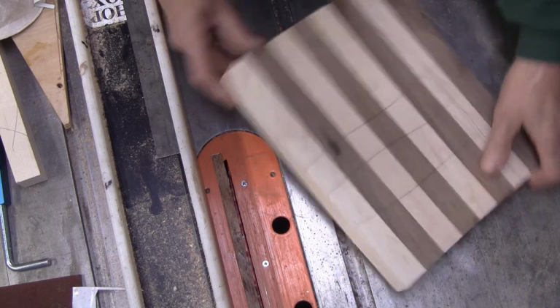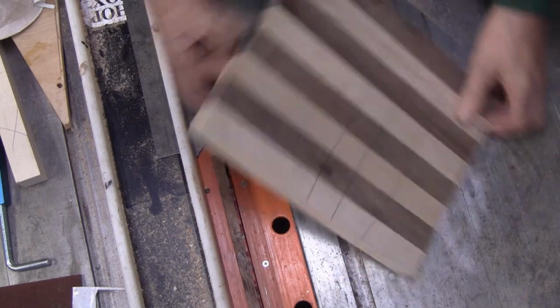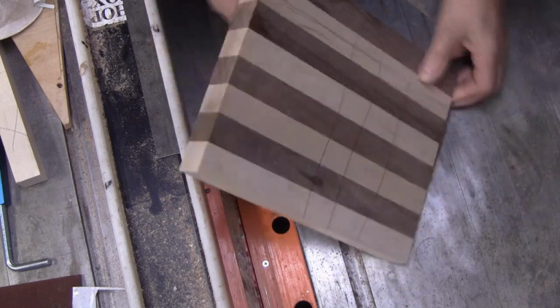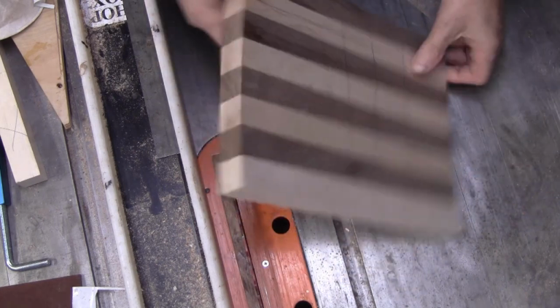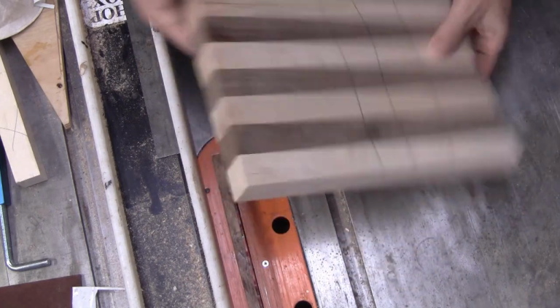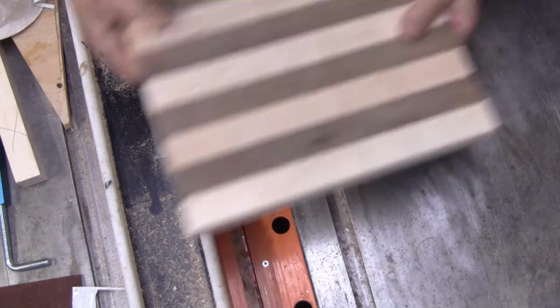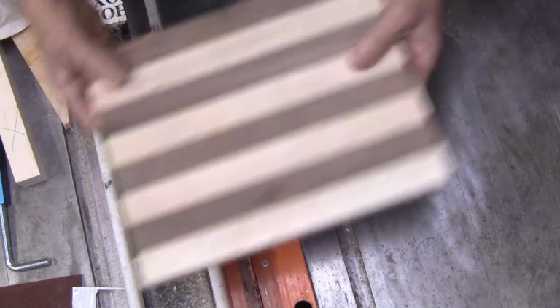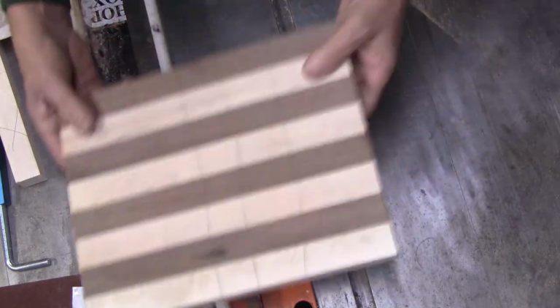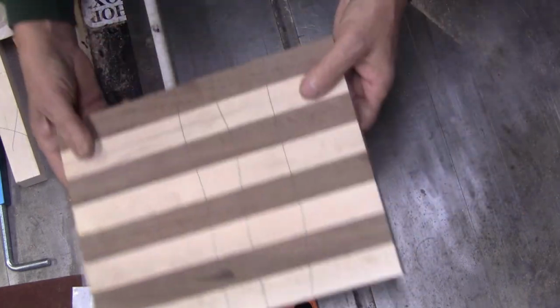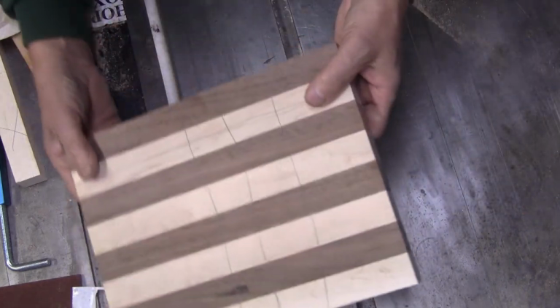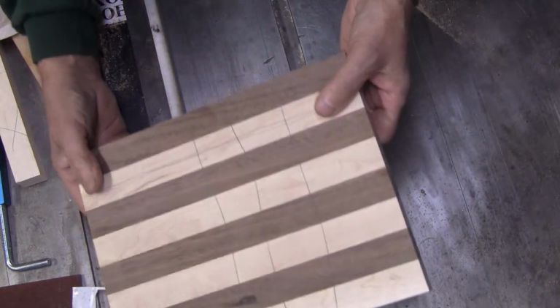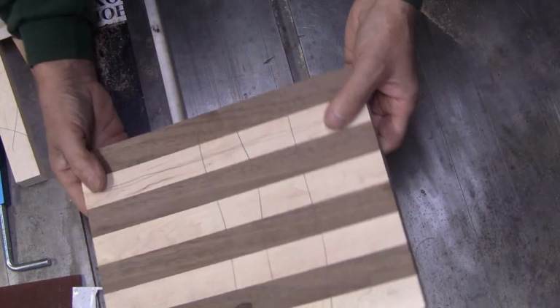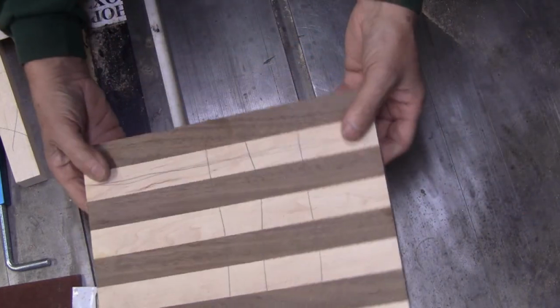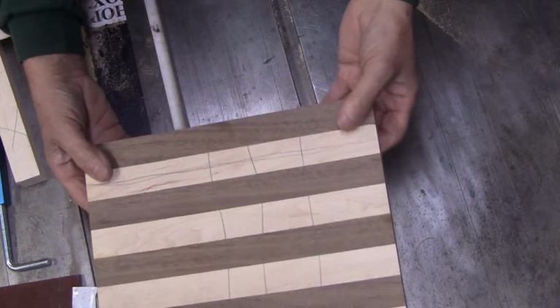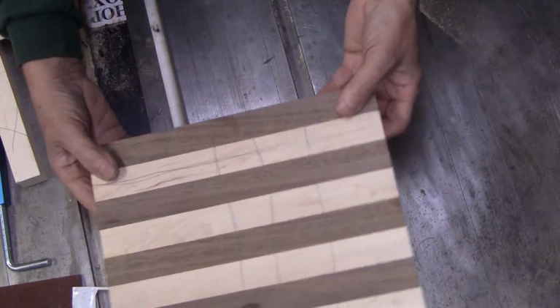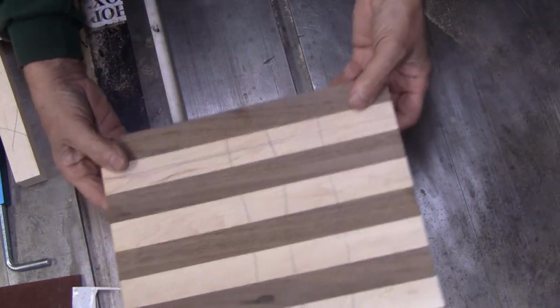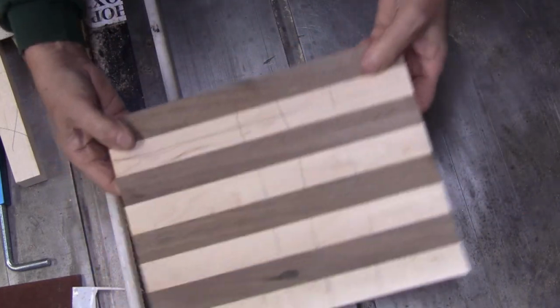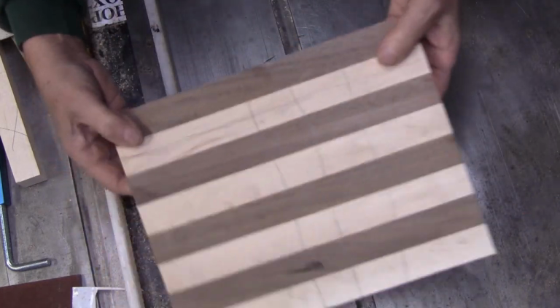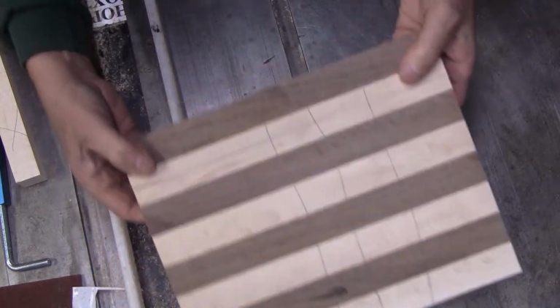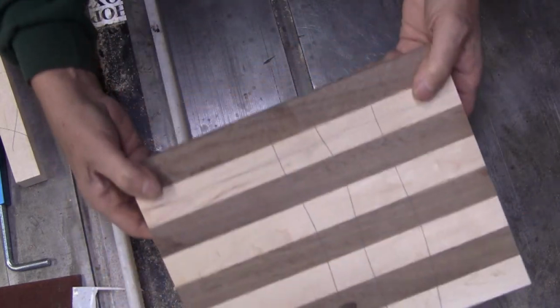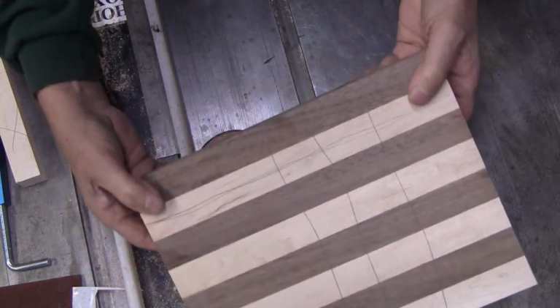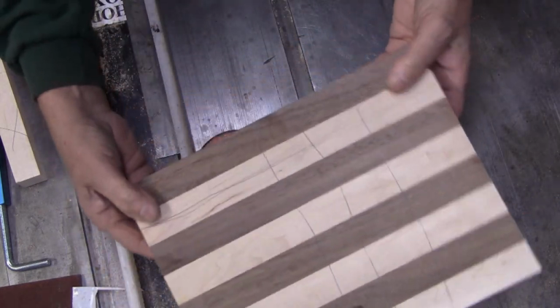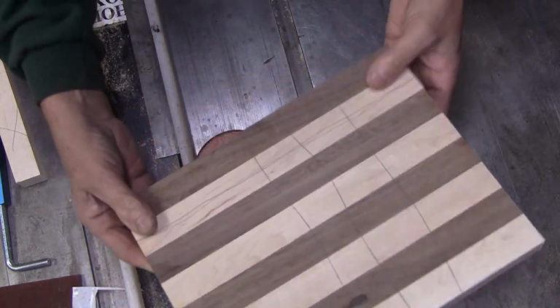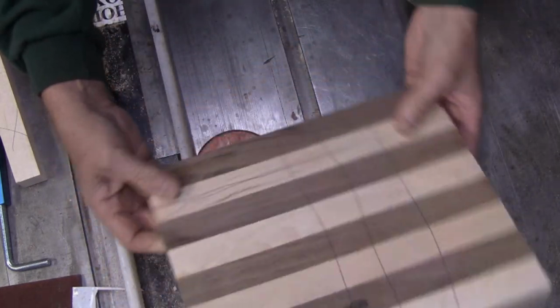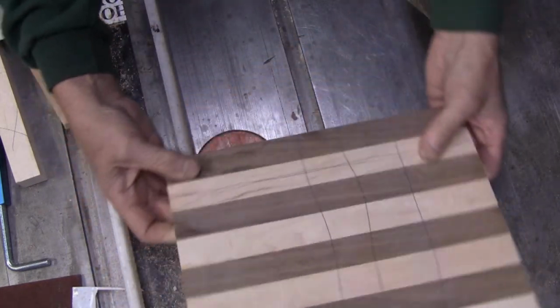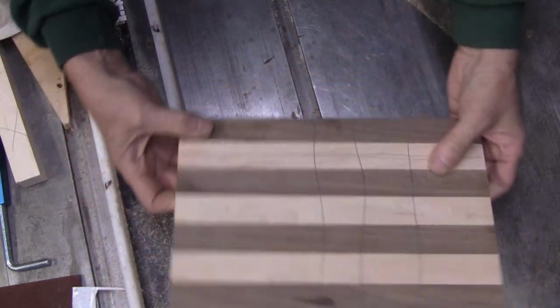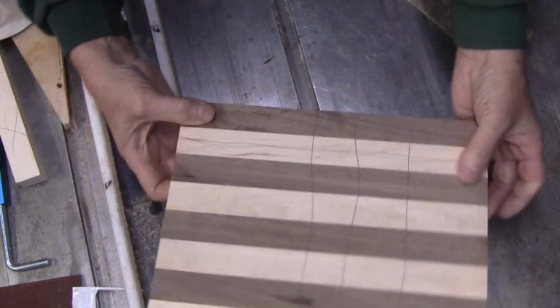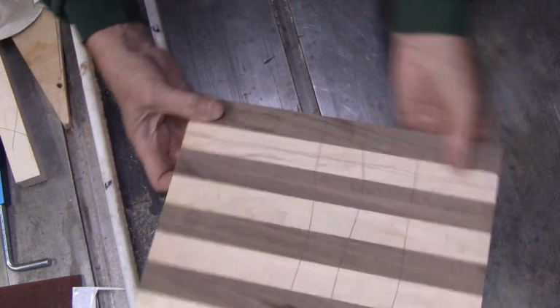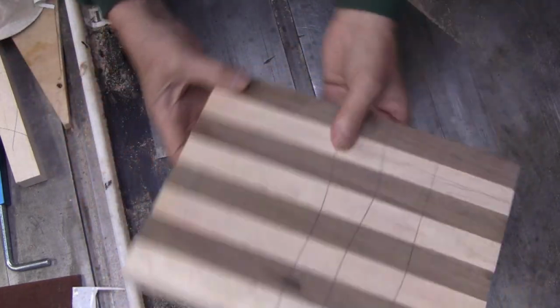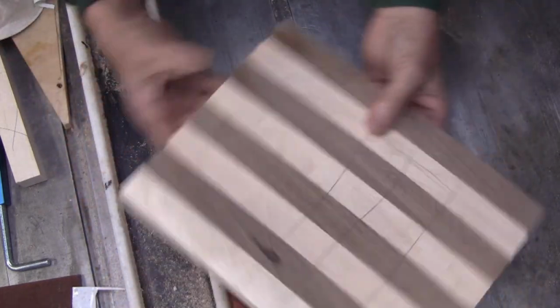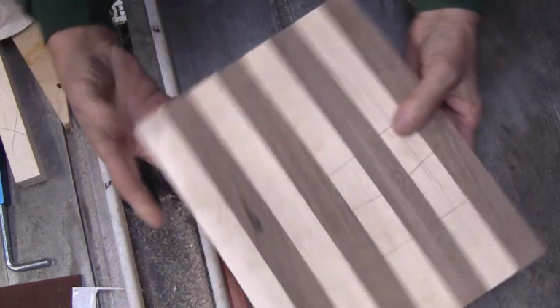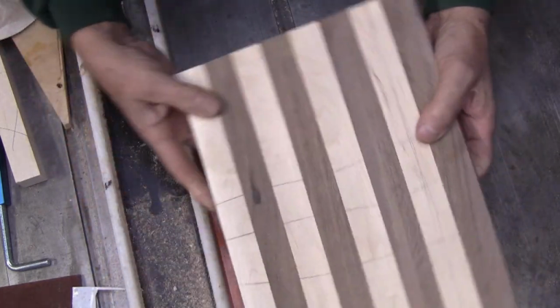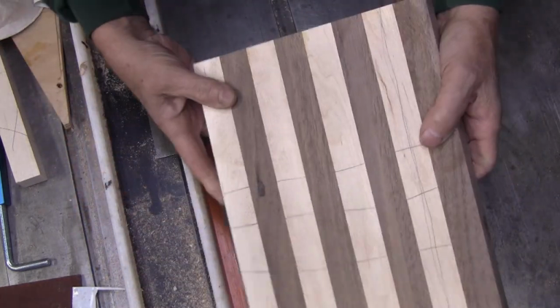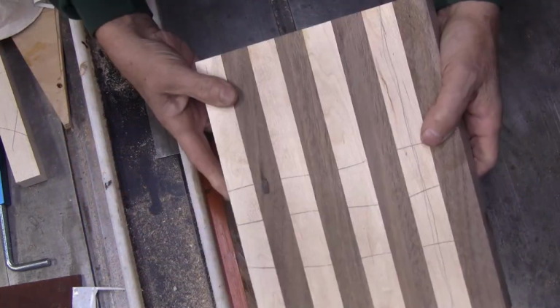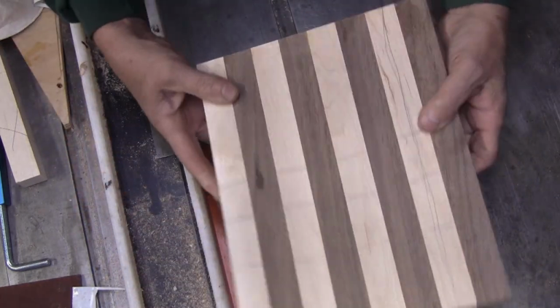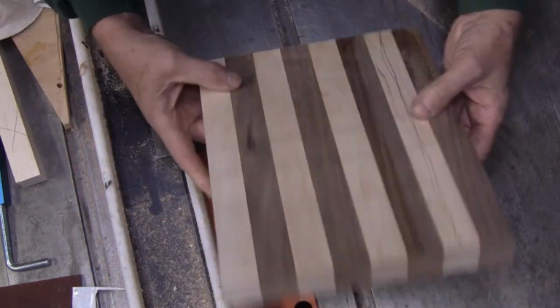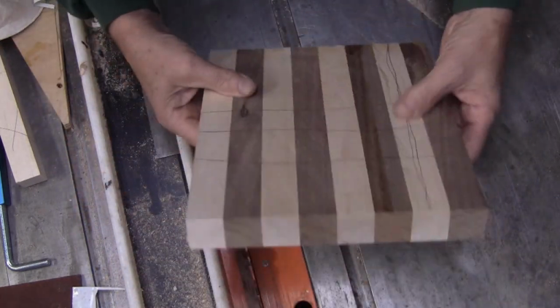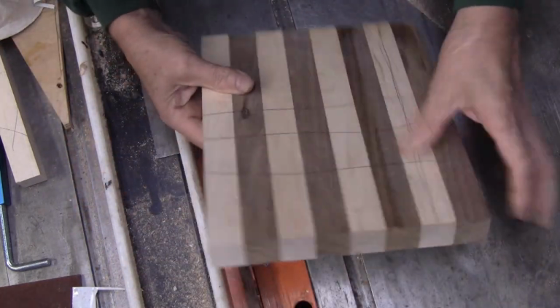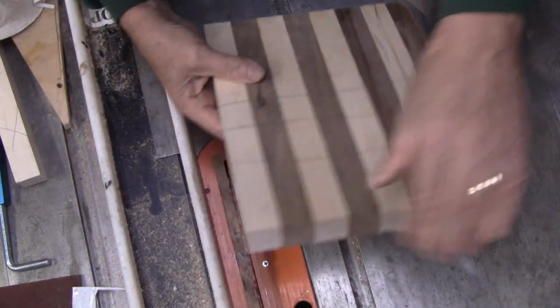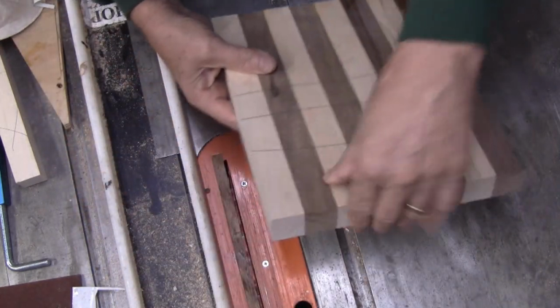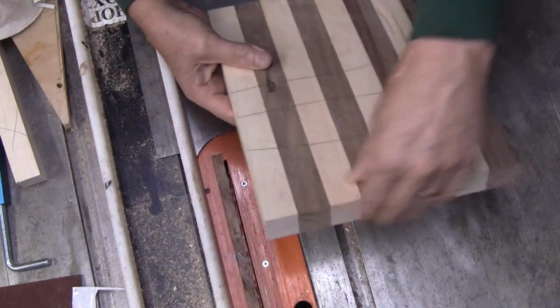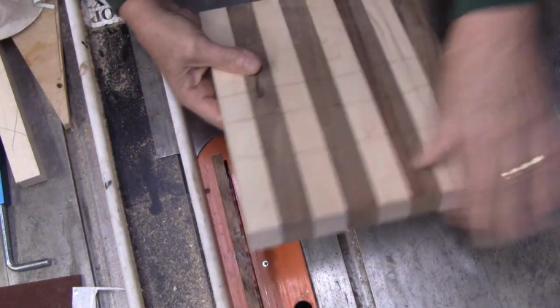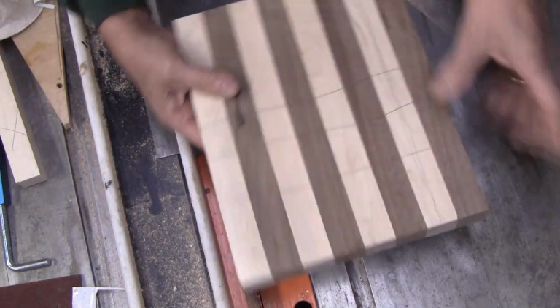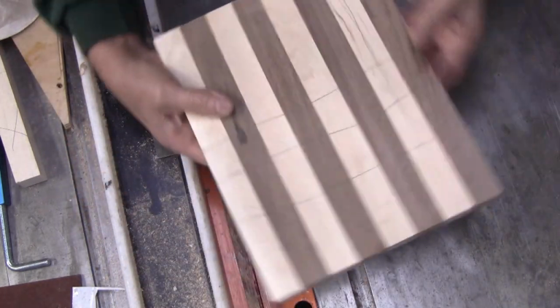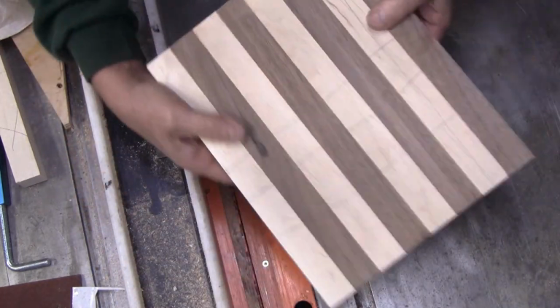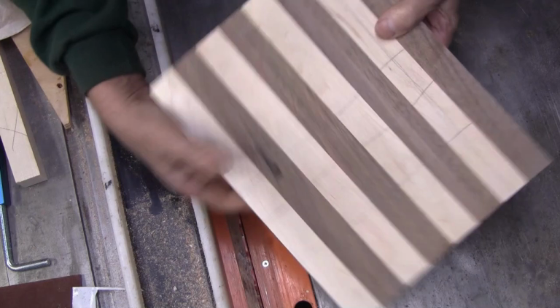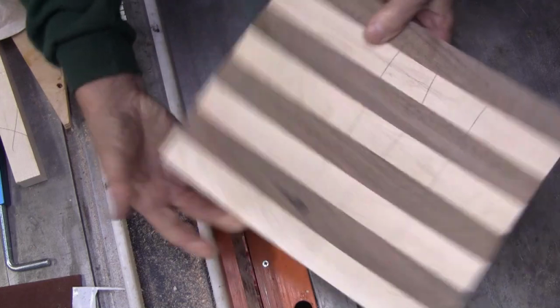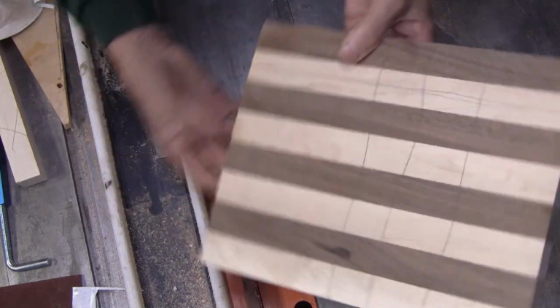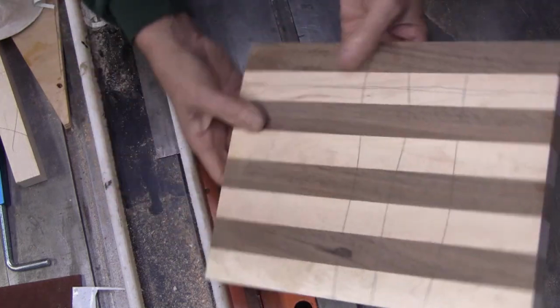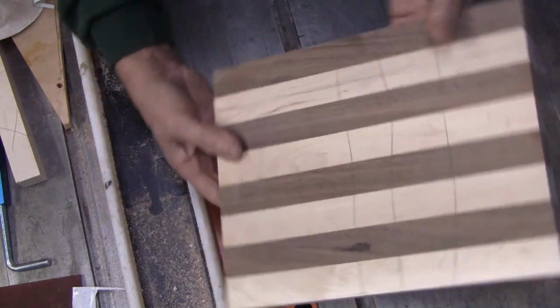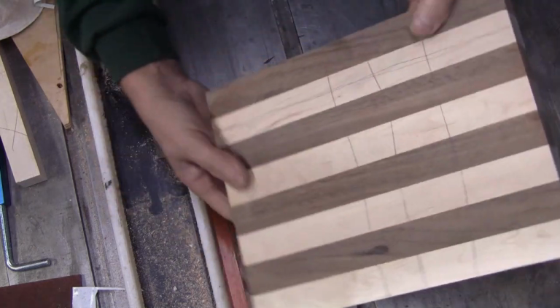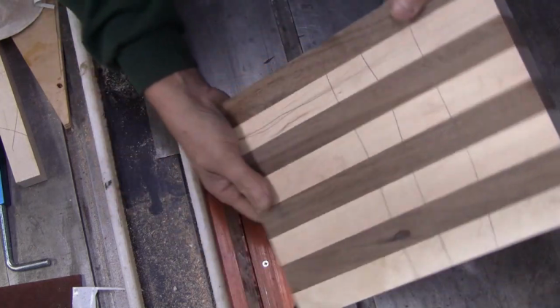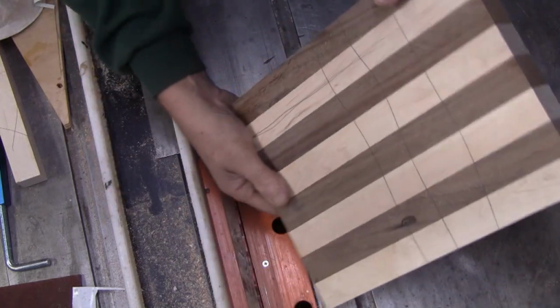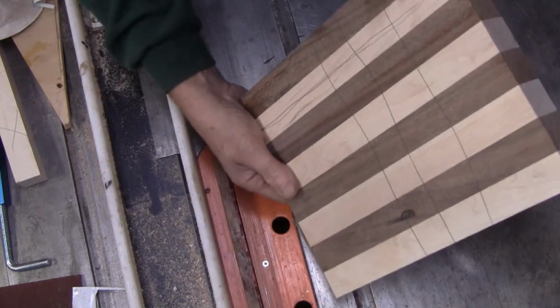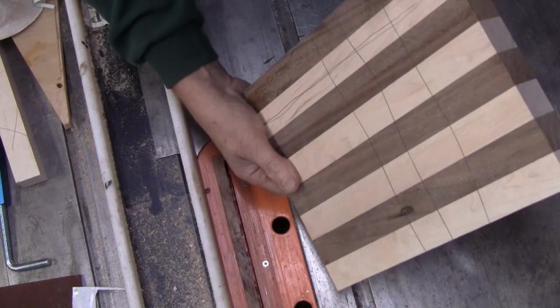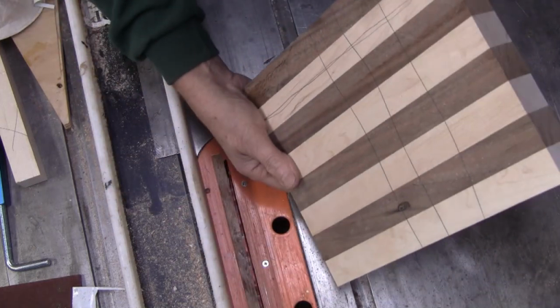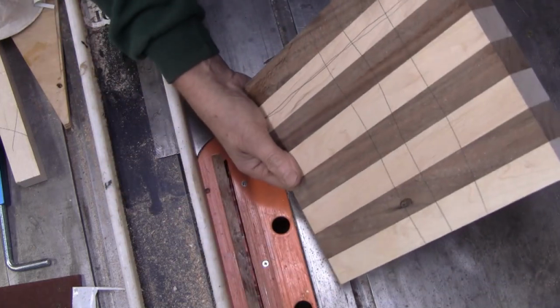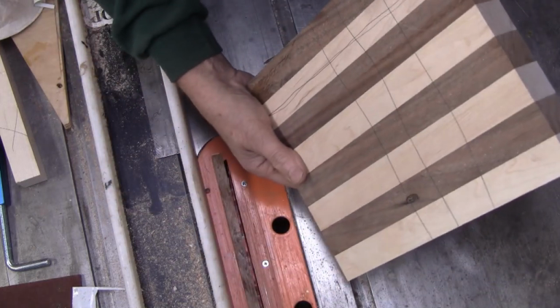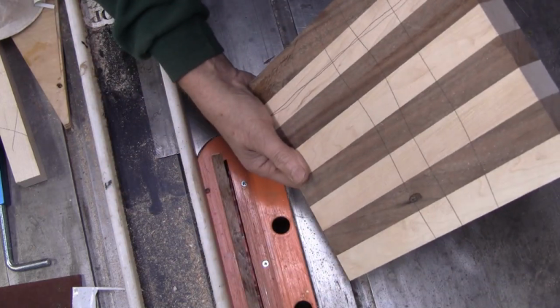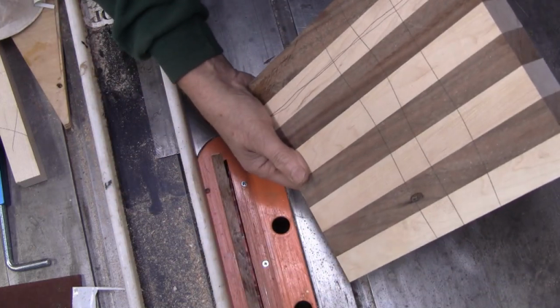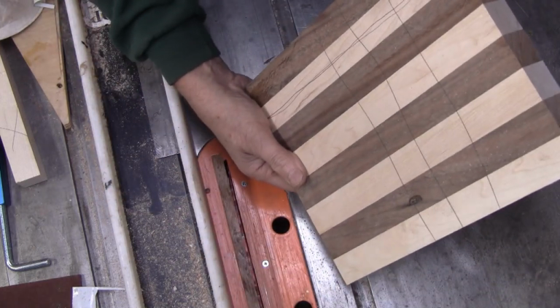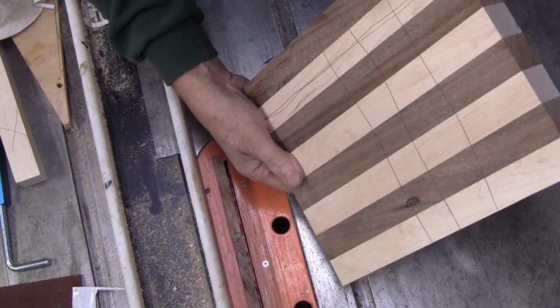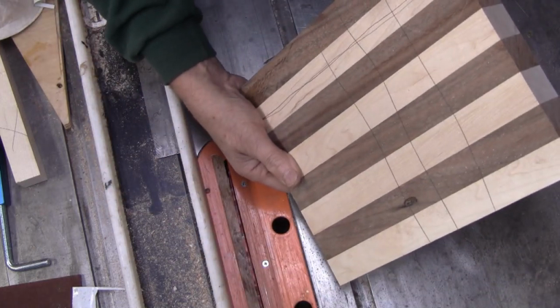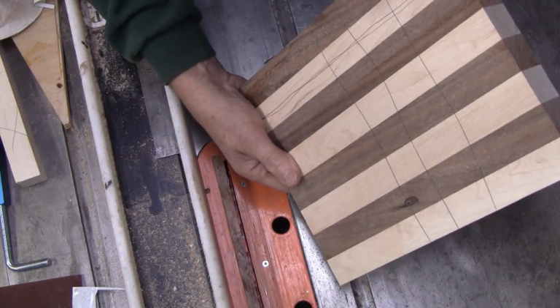We're going to skip through the gluing process because I know it's not all that exciting. Here it is — it's all cleaned up. I squared up the ends and it looks like it's ready to use.